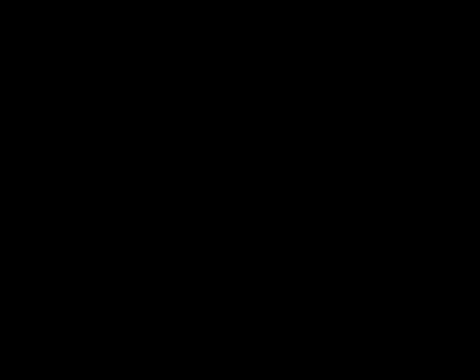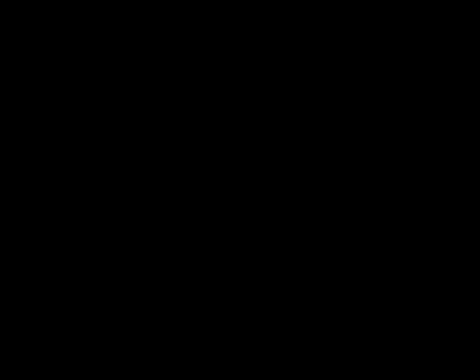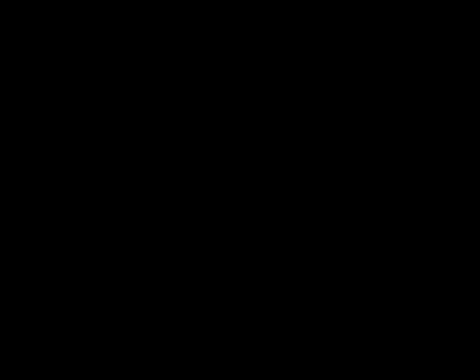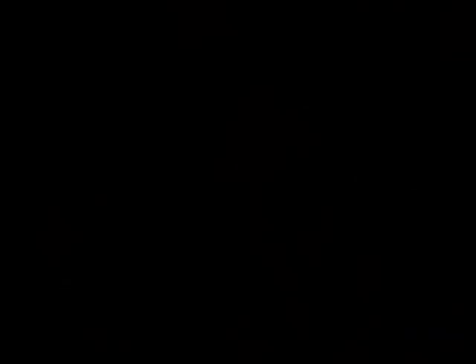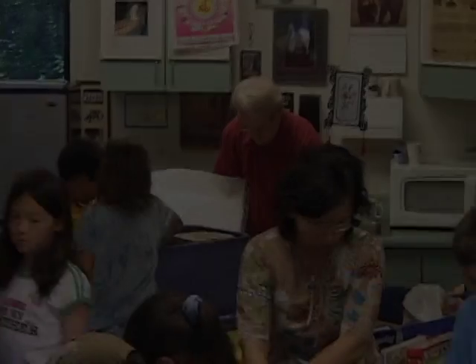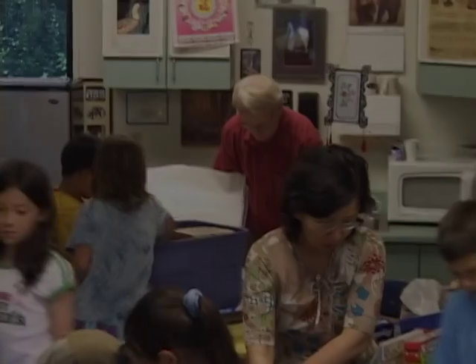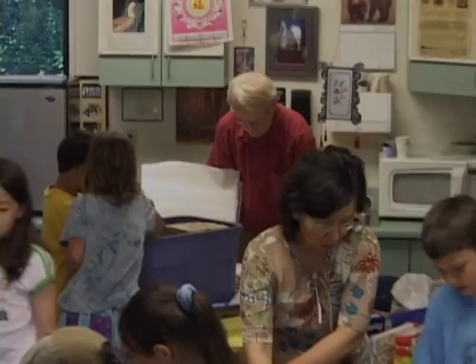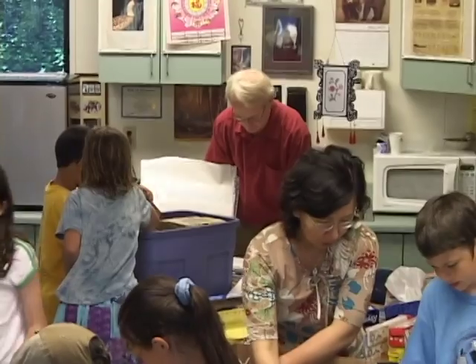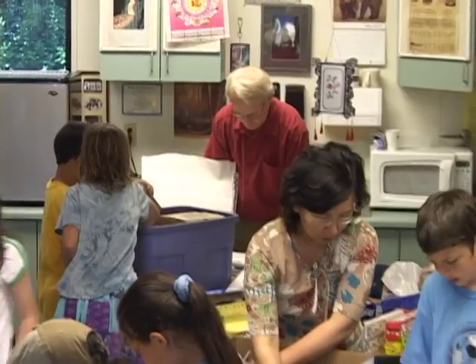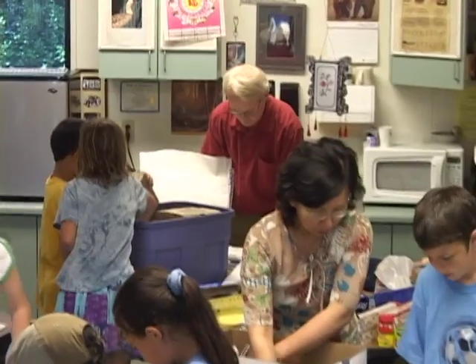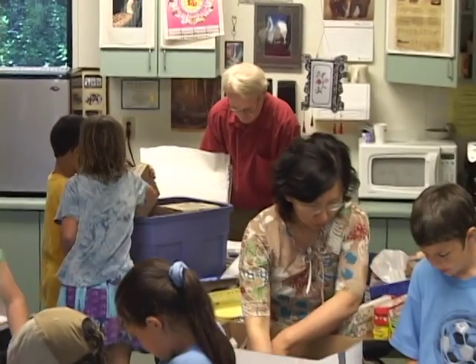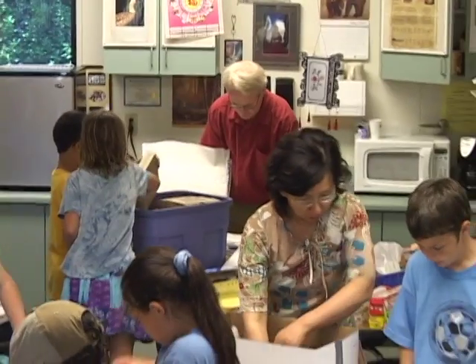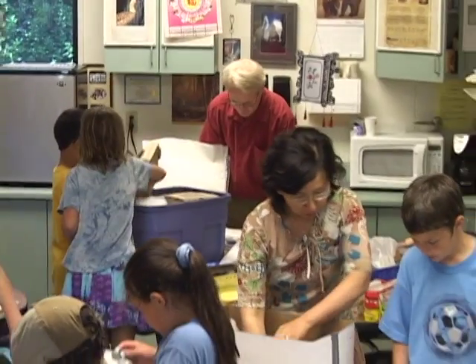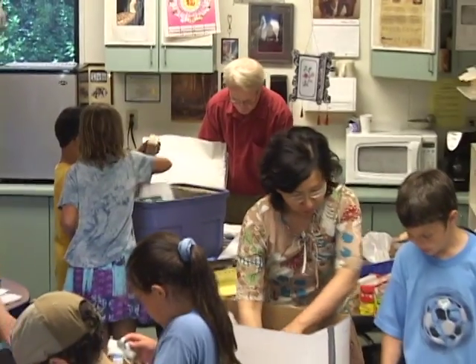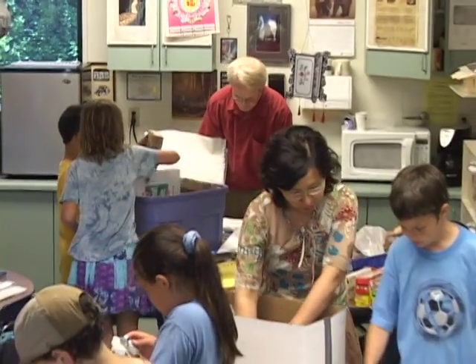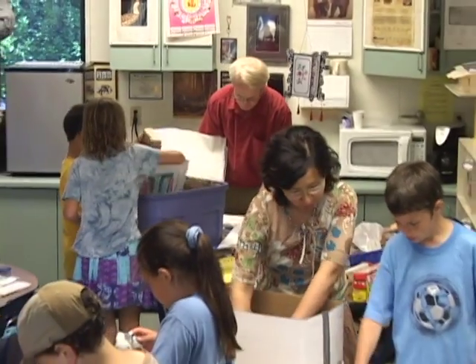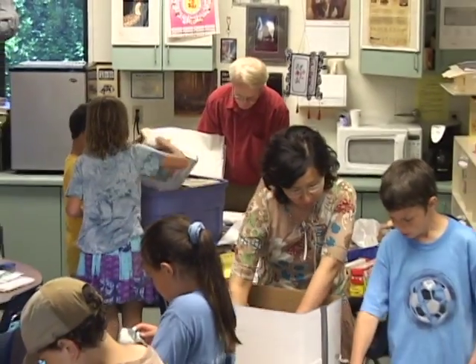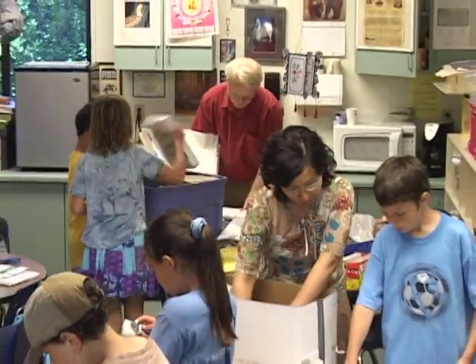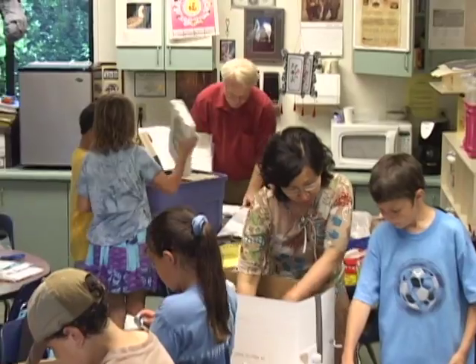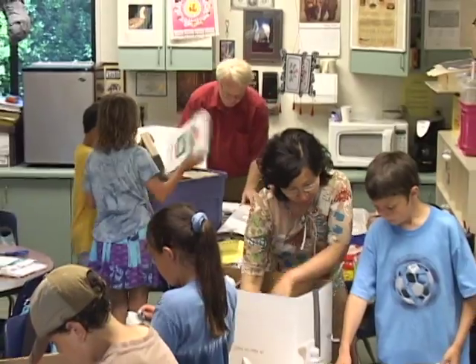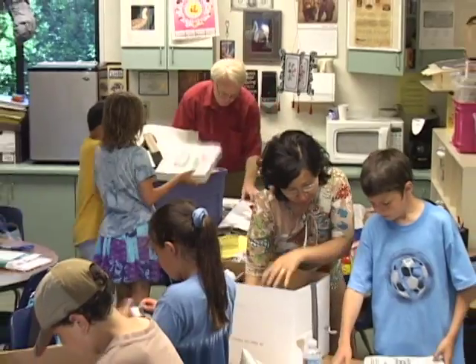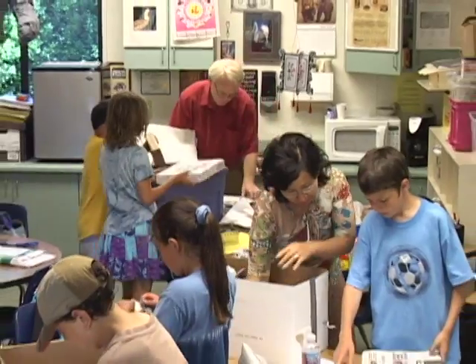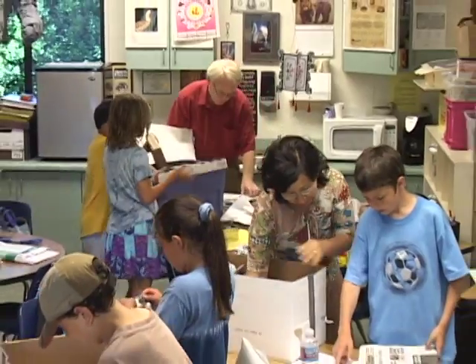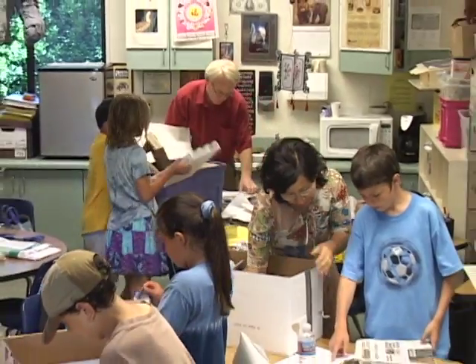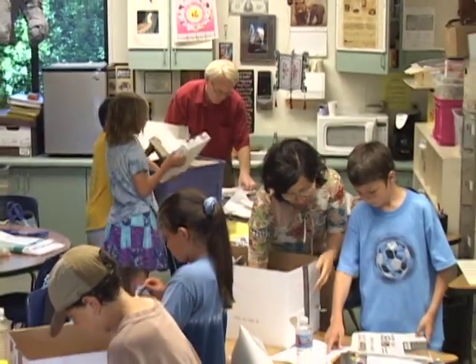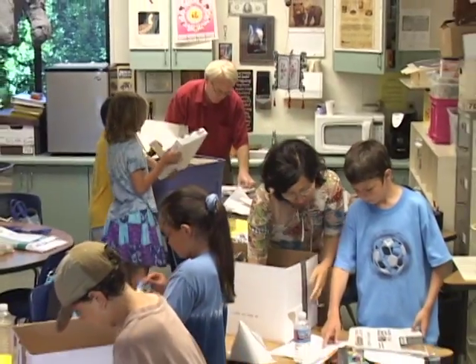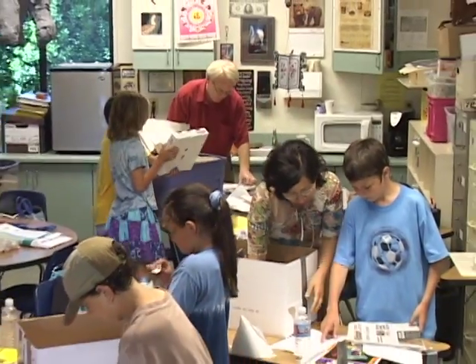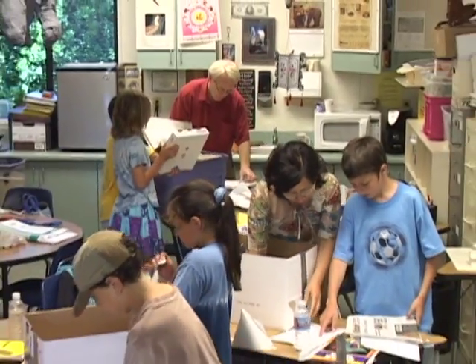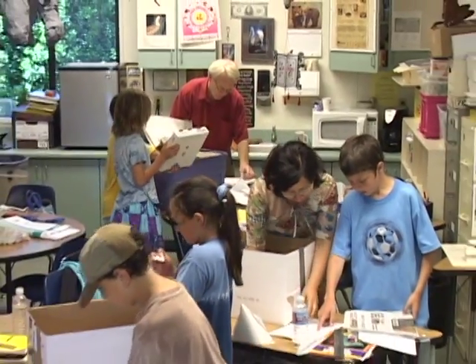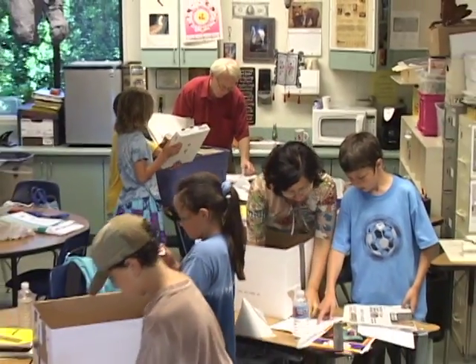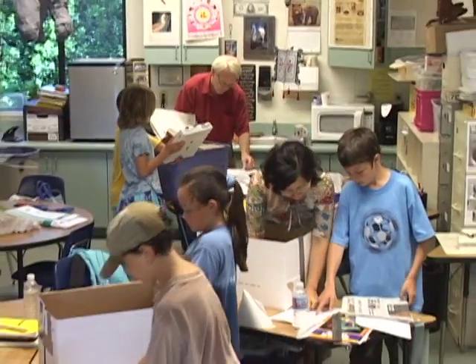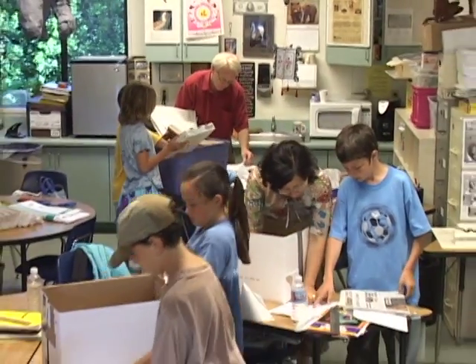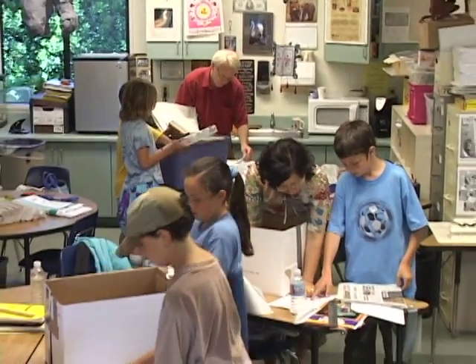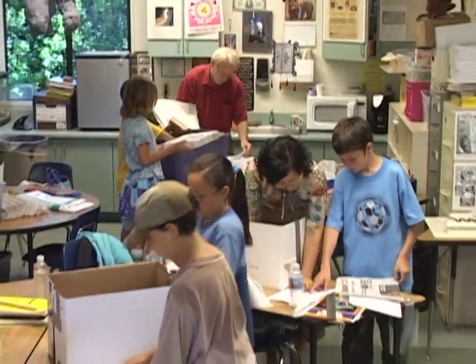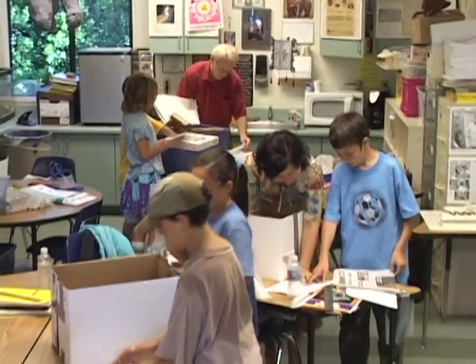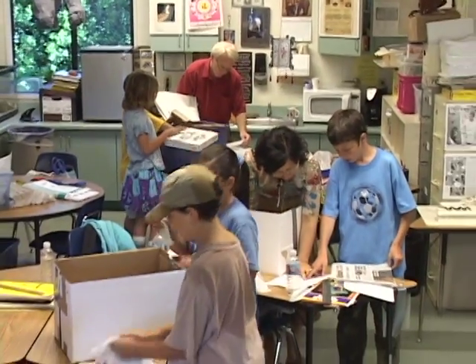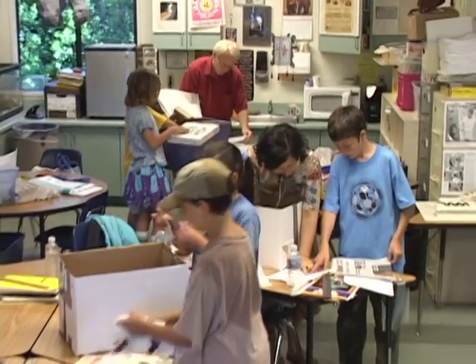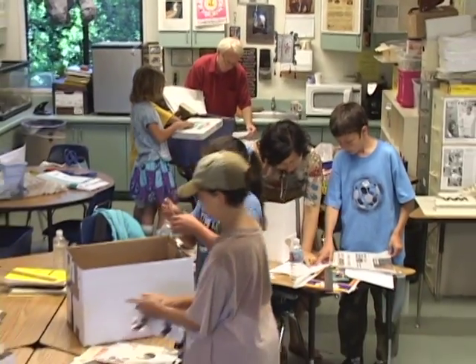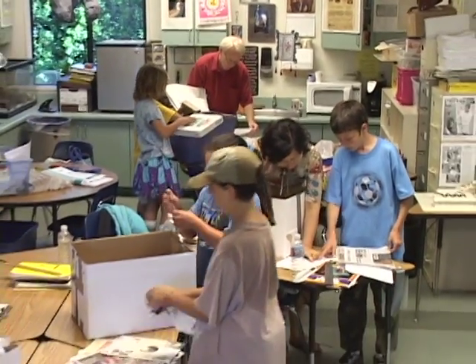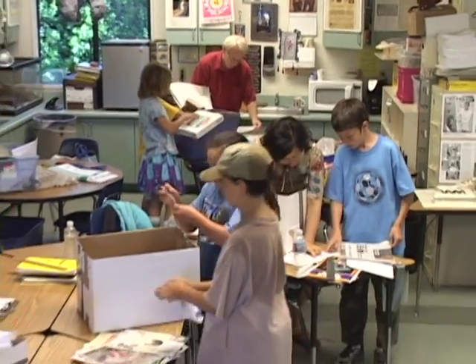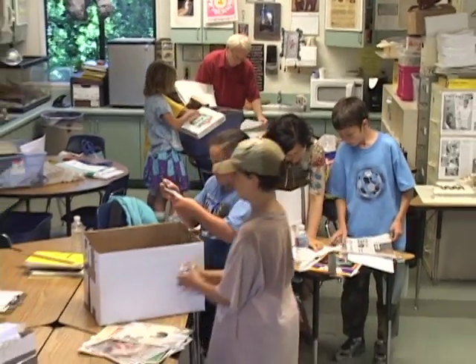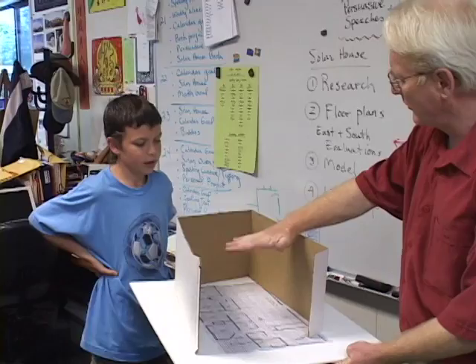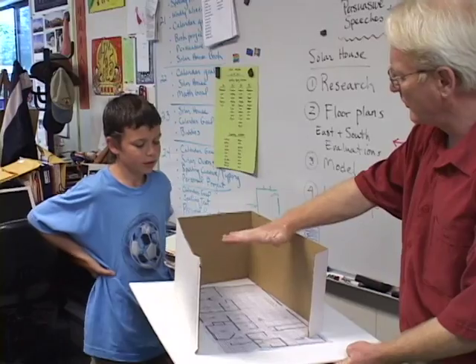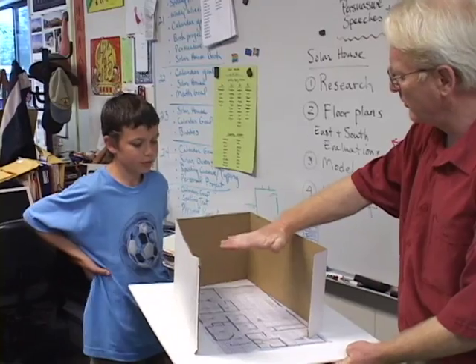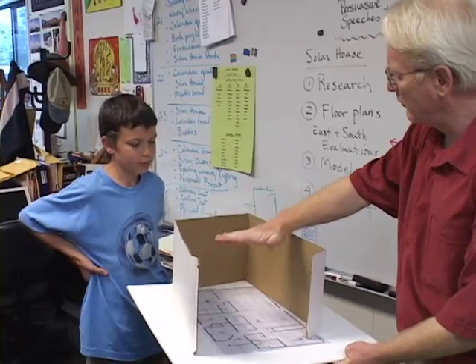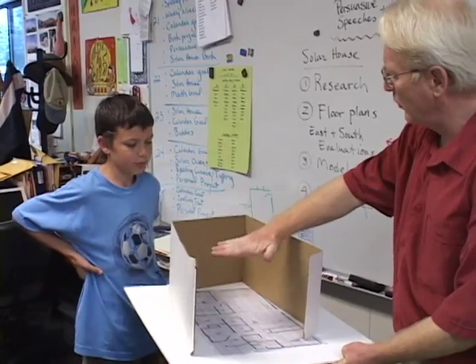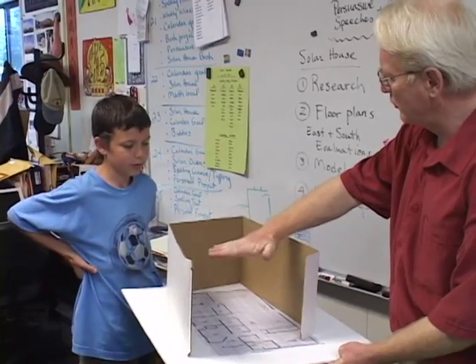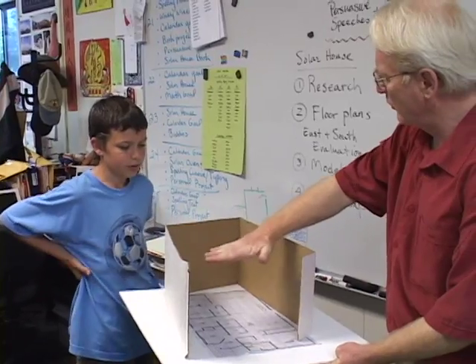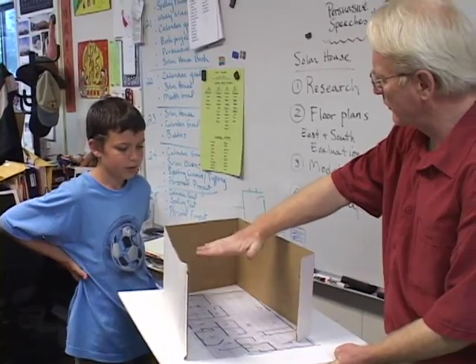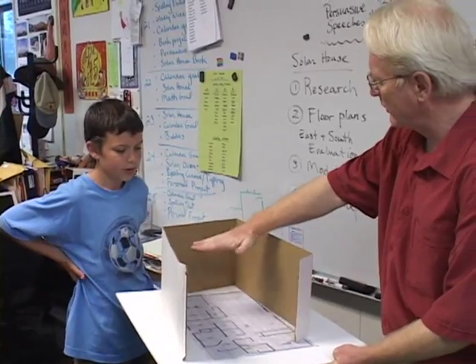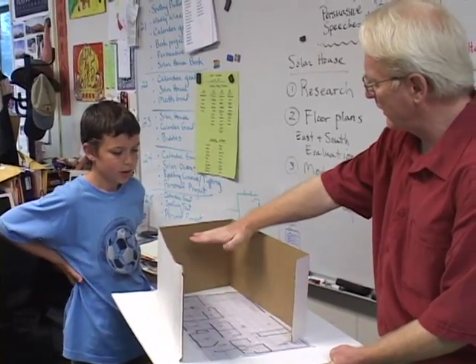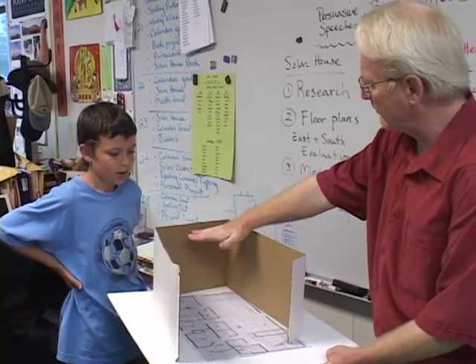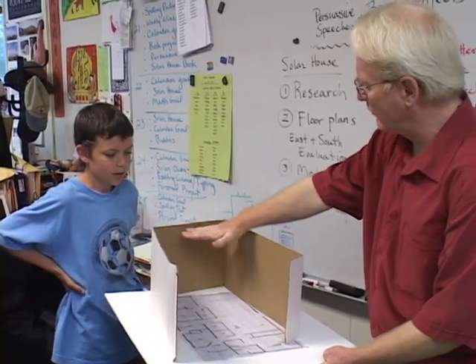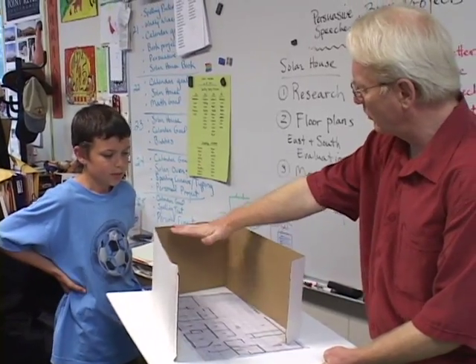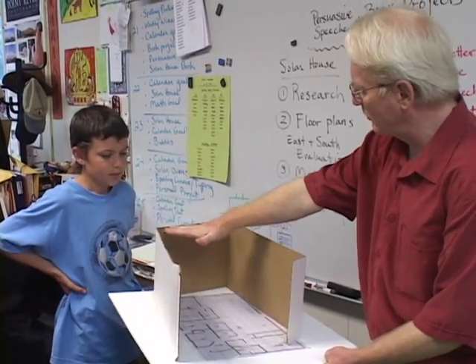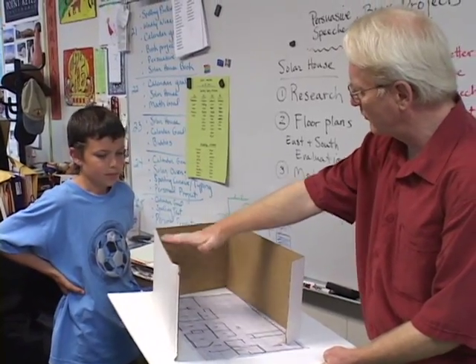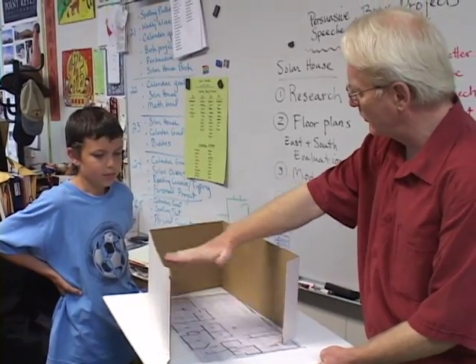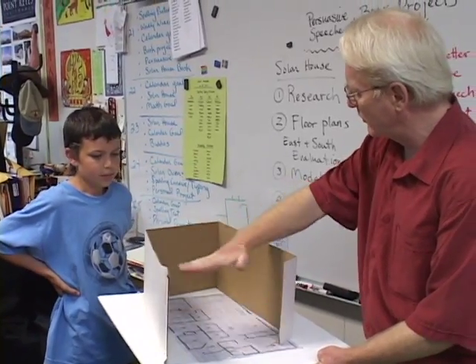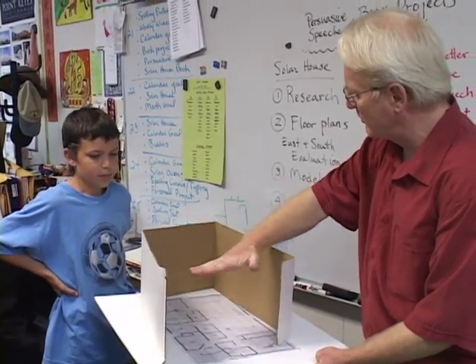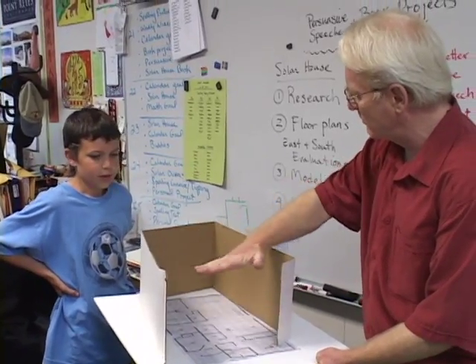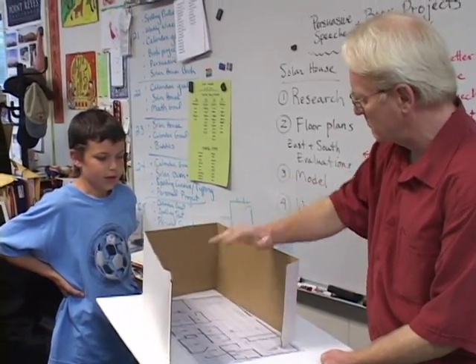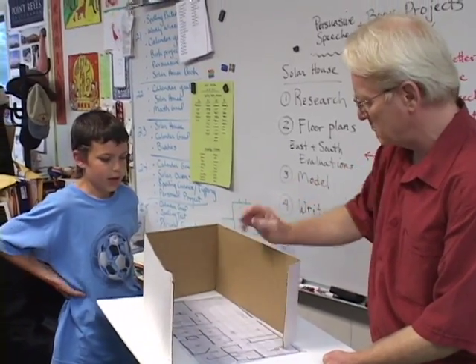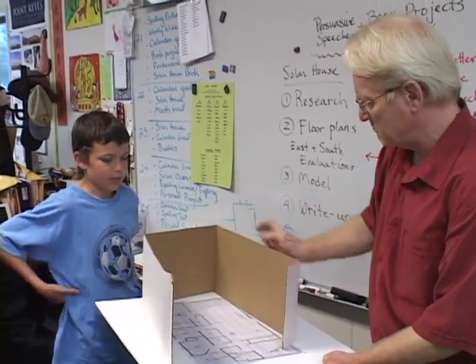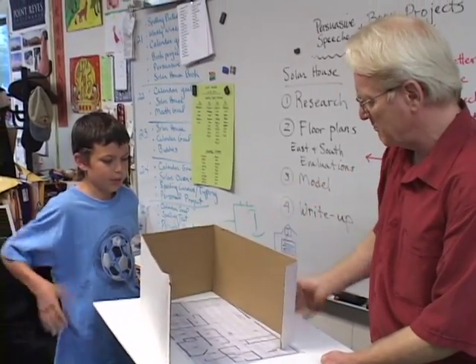Otak Jump, a fourth and fifth grade teacher in Palo Alto, California, uses a four-step process for building passive solar home models.